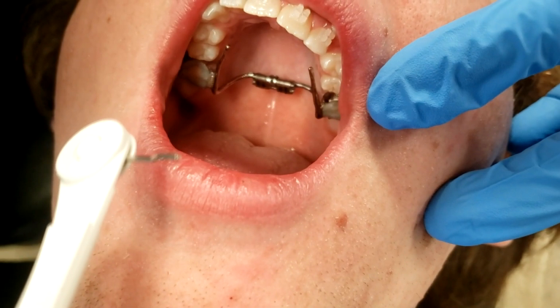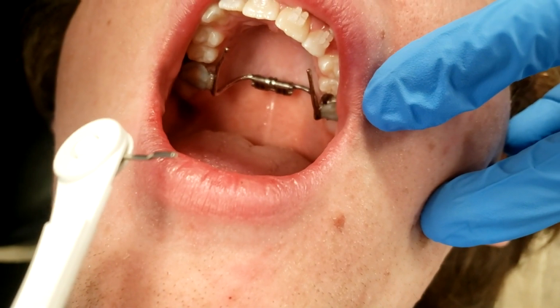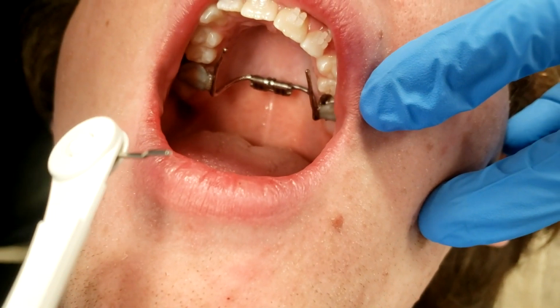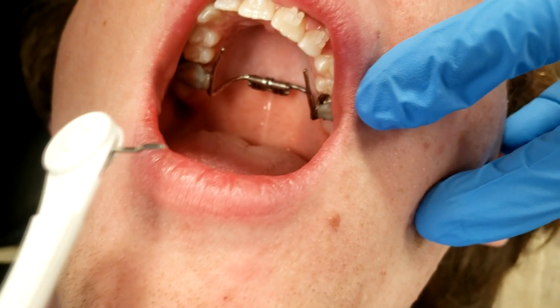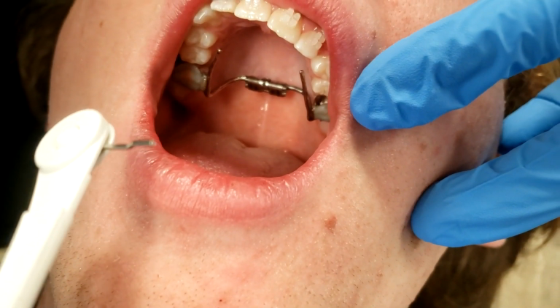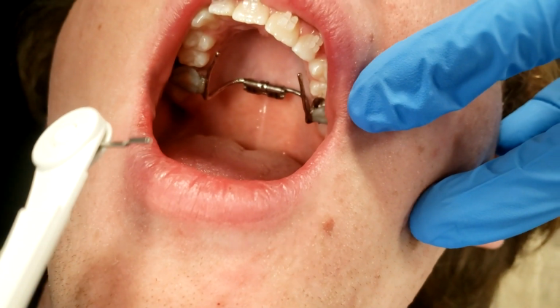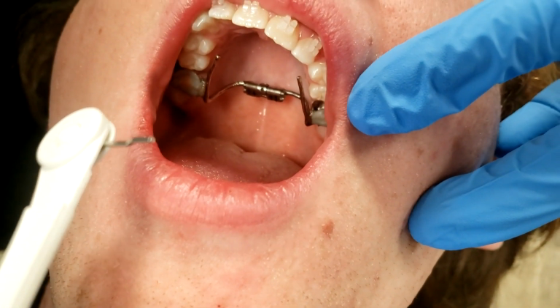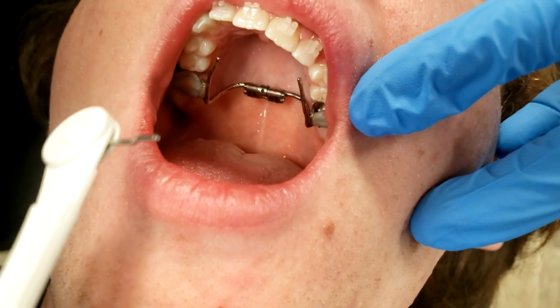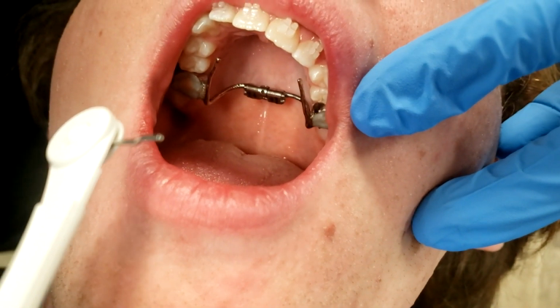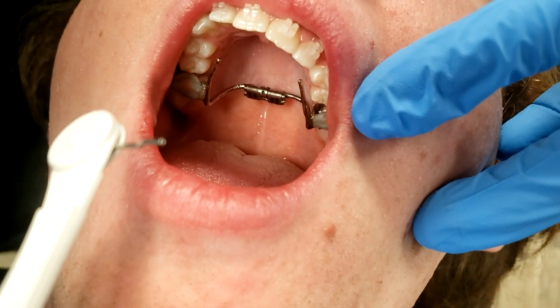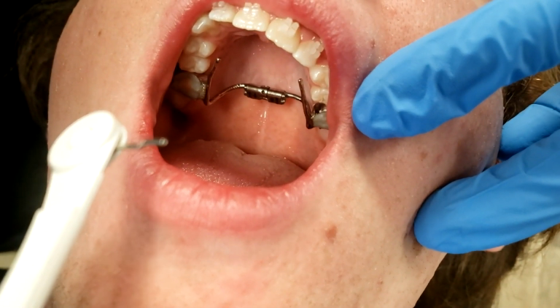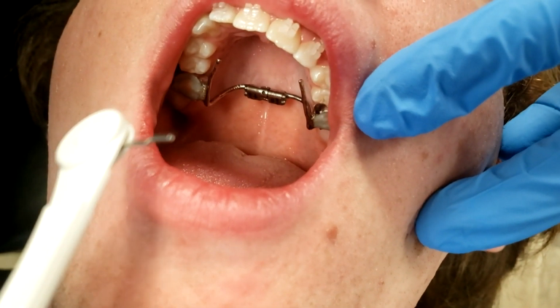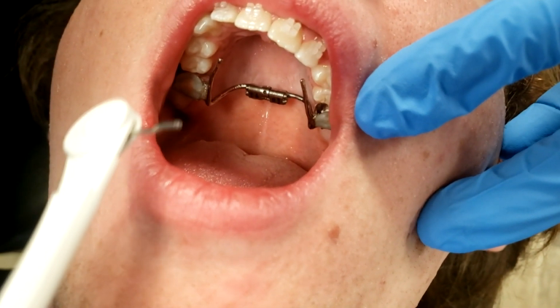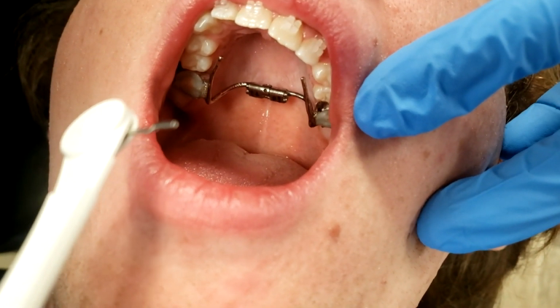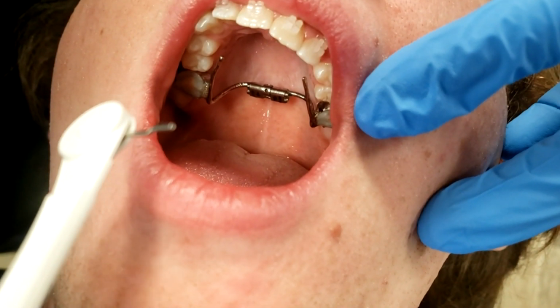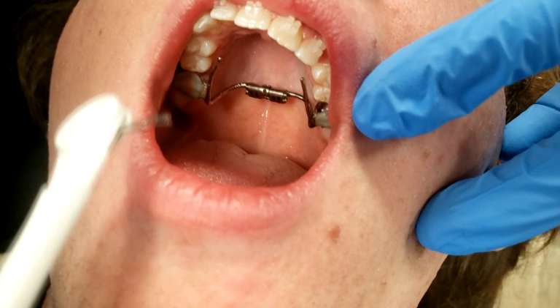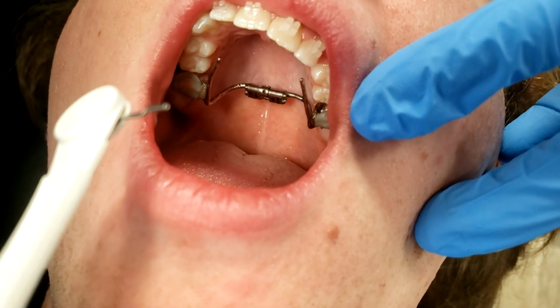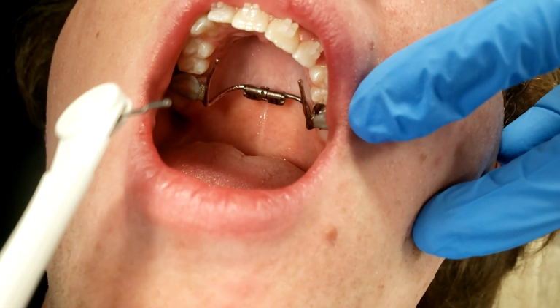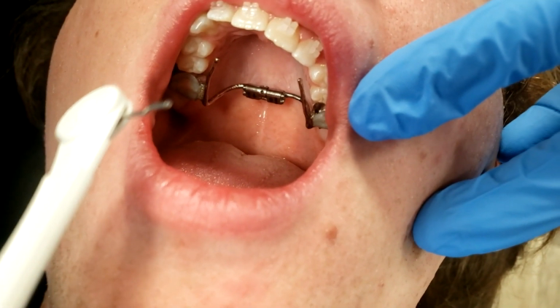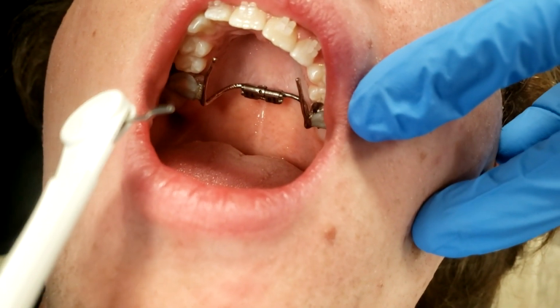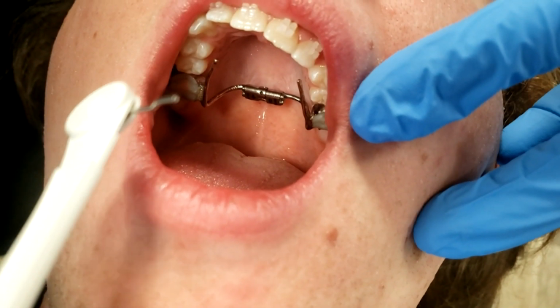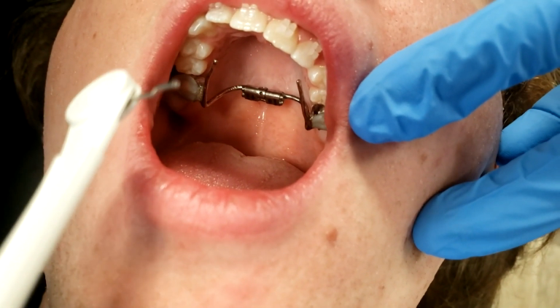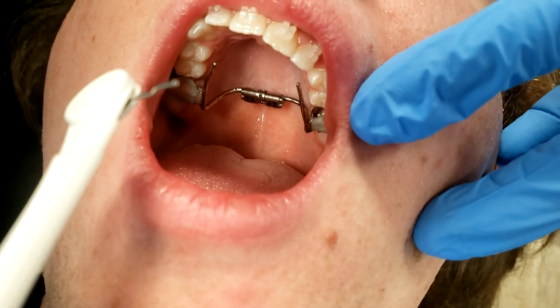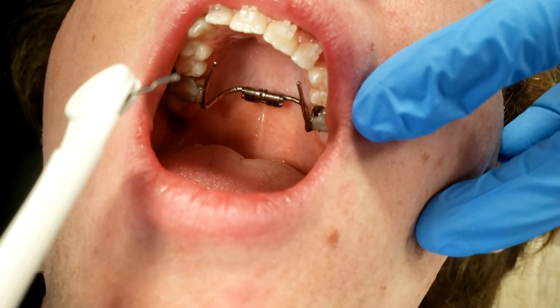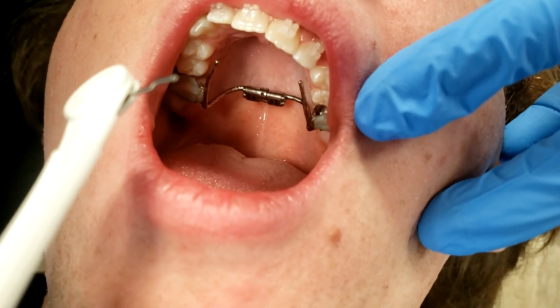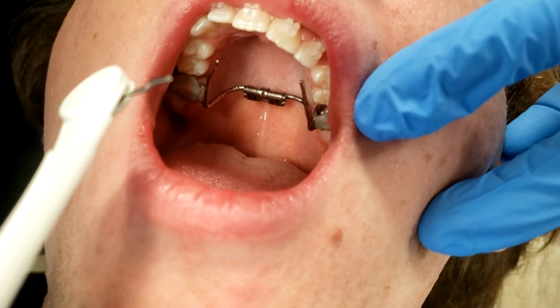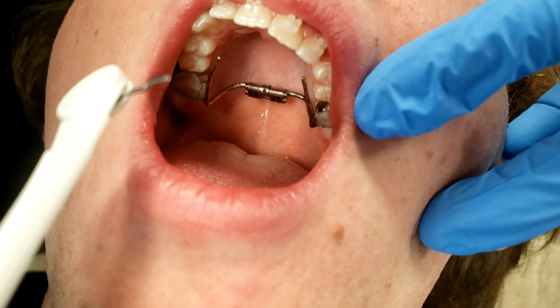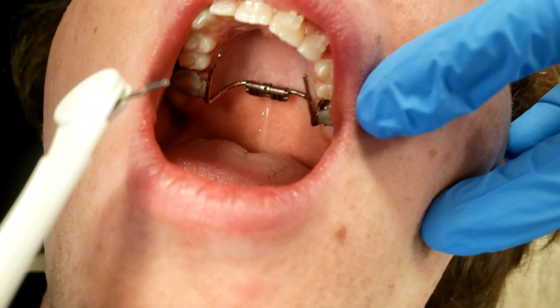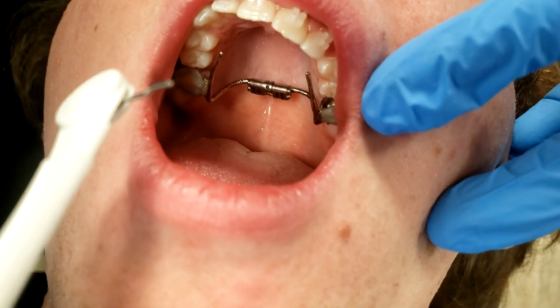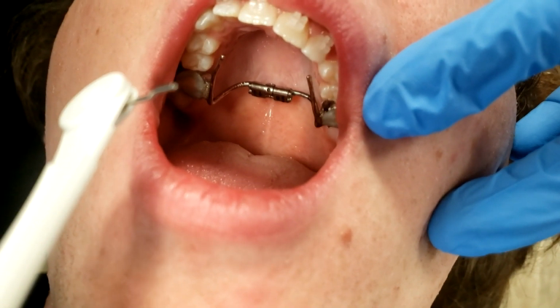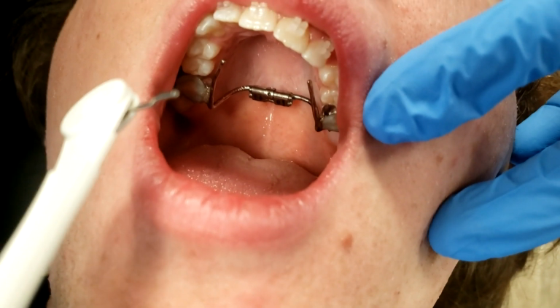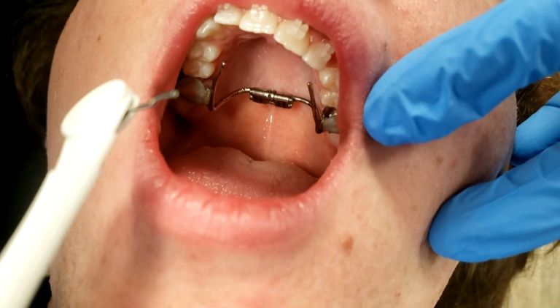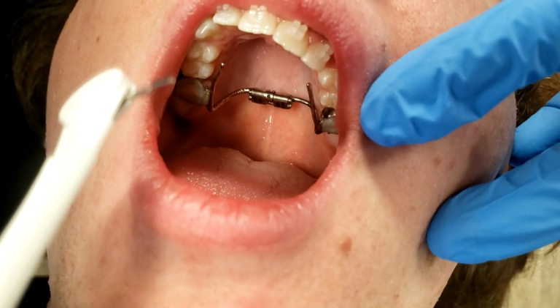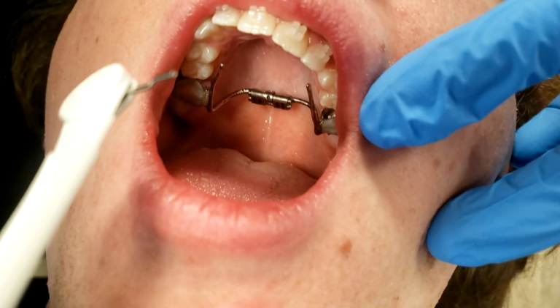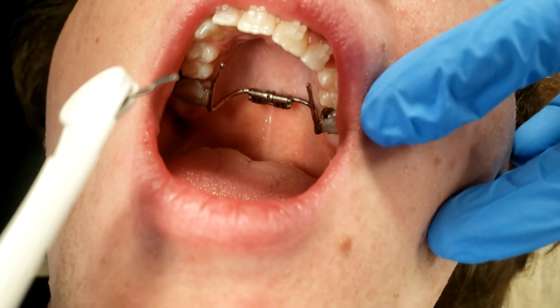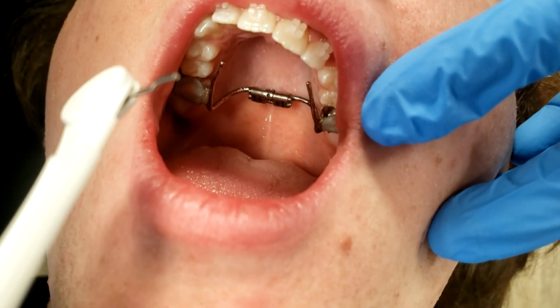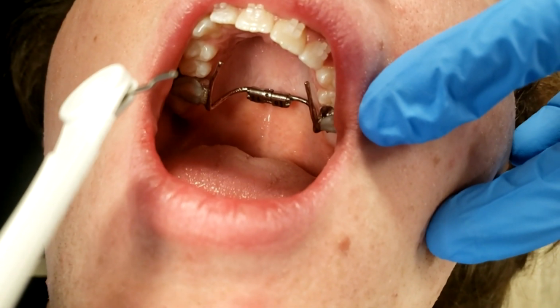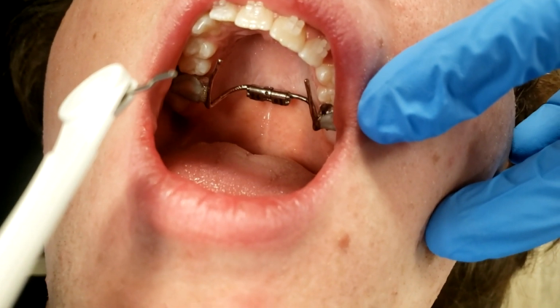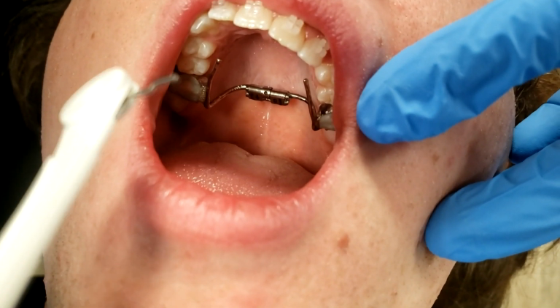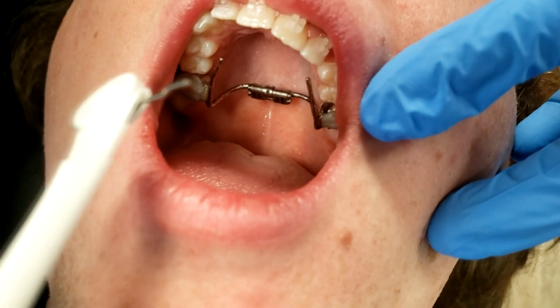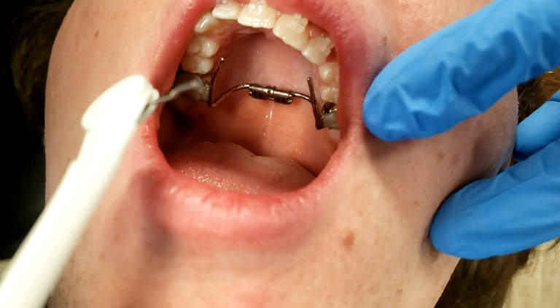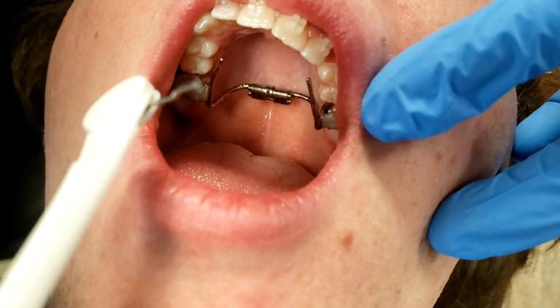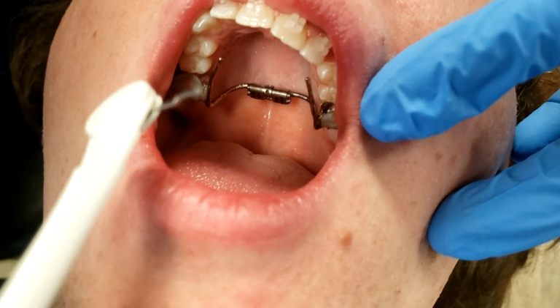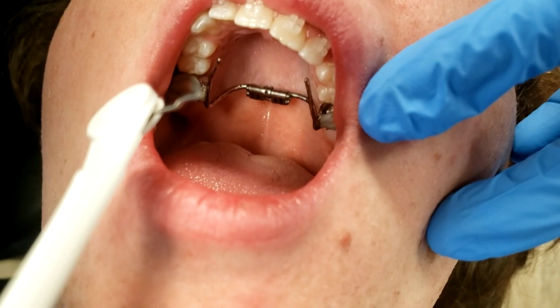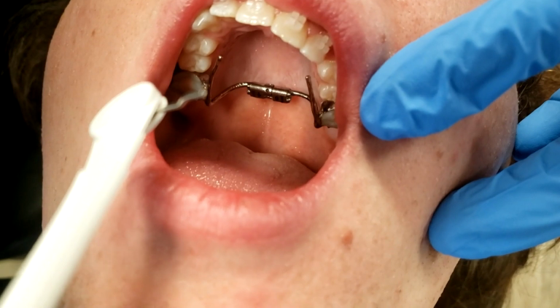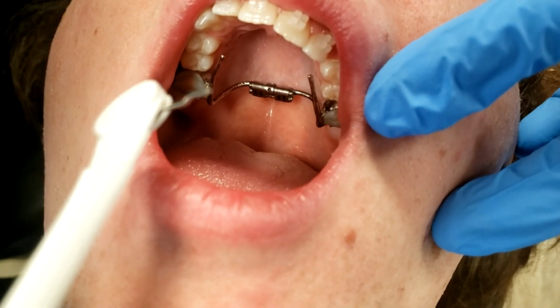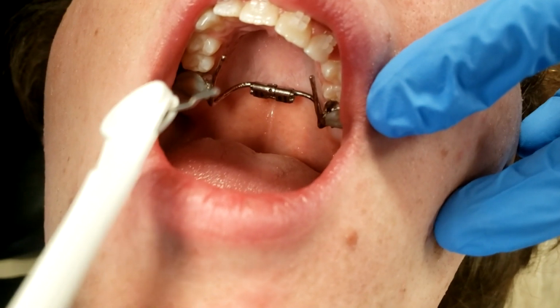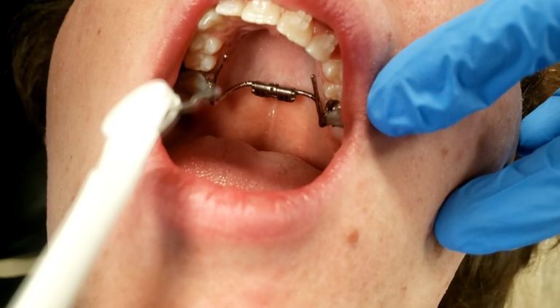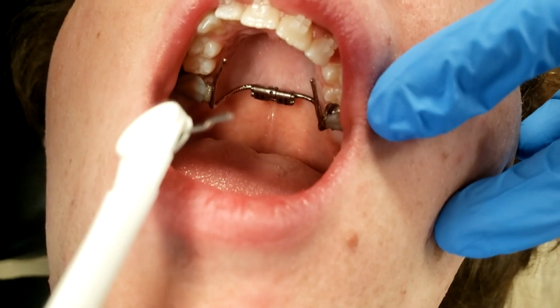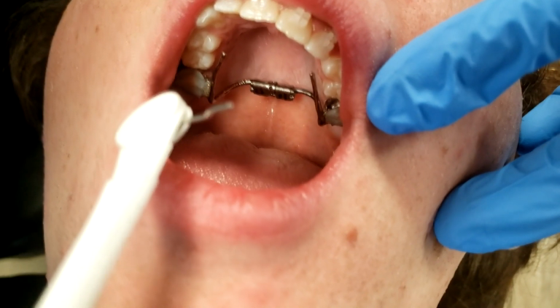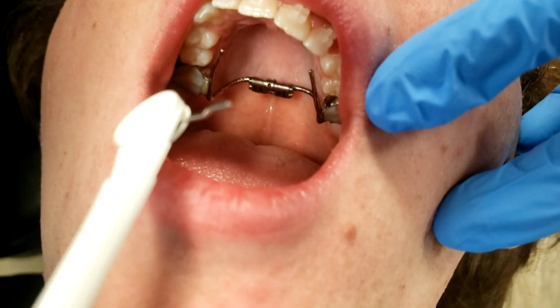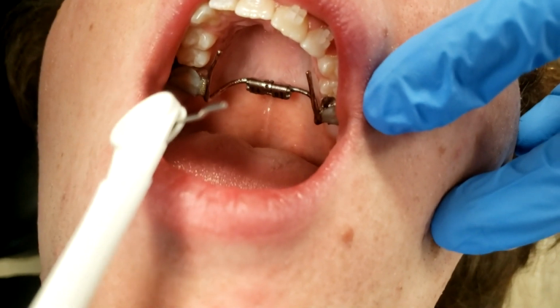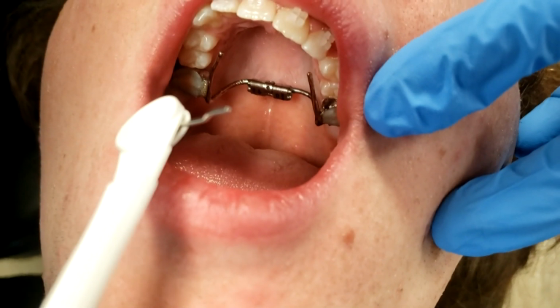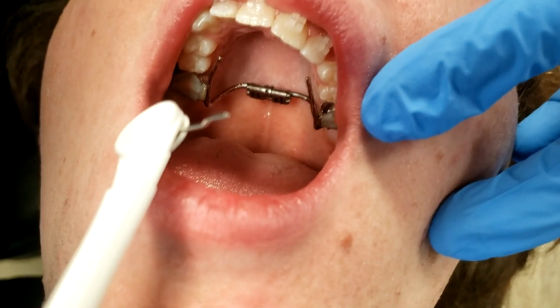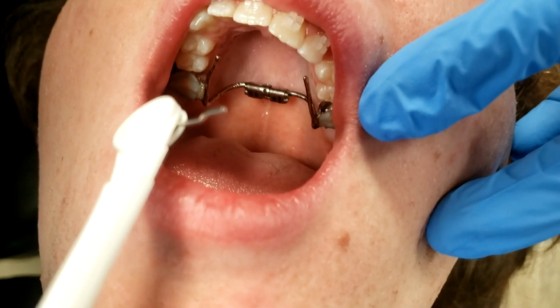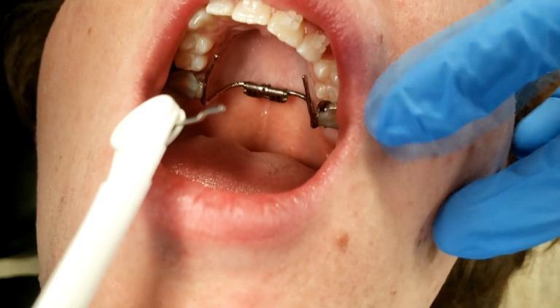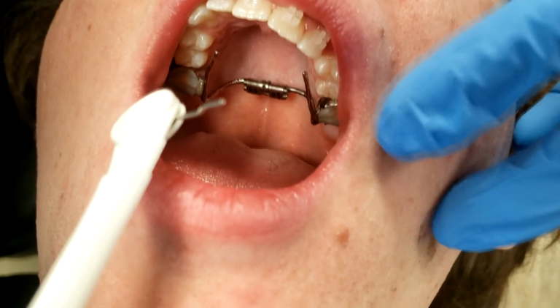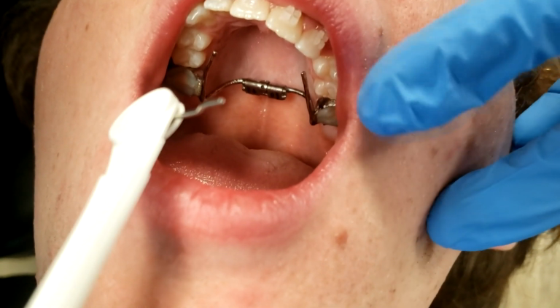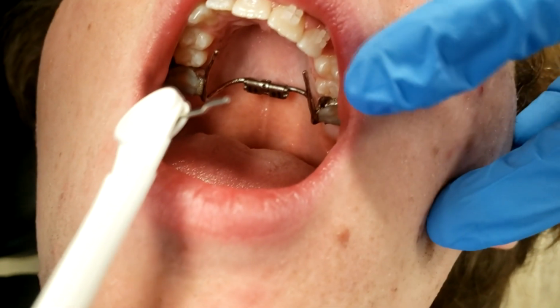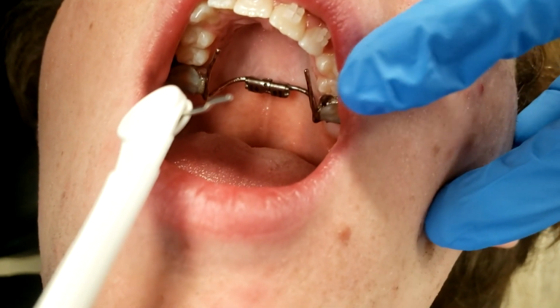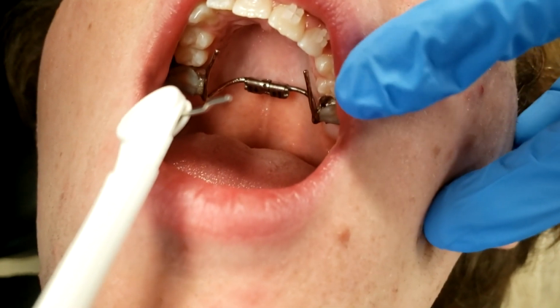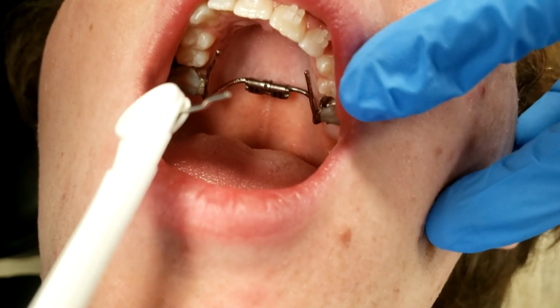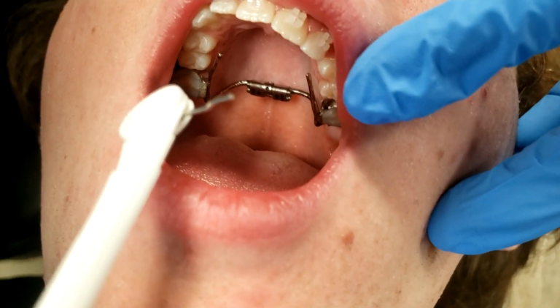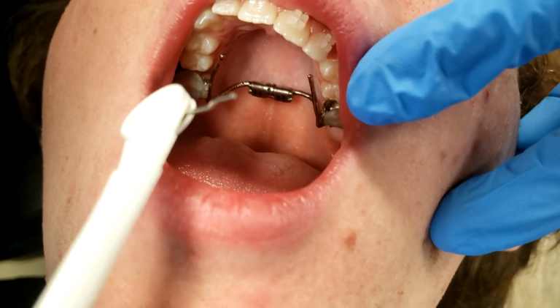Now follow your orthodontist's instructions. You might have to turn this once a day, or you might have to turn it twice a day. Check with them. Thanks for watching. Bye.